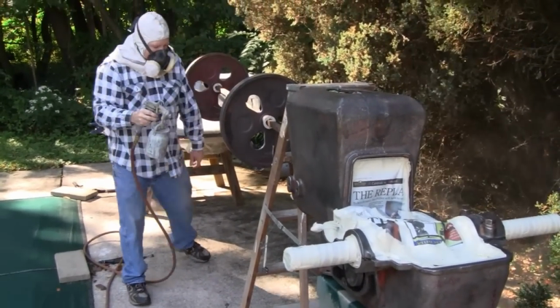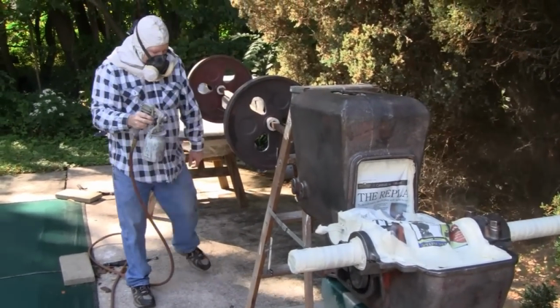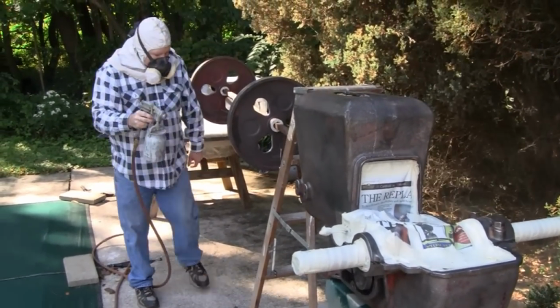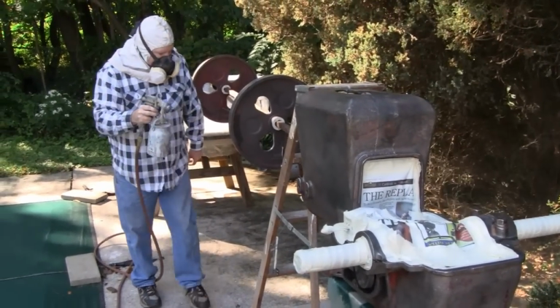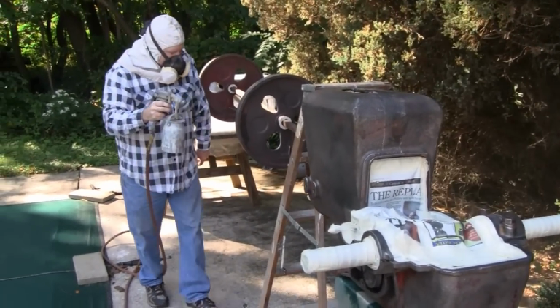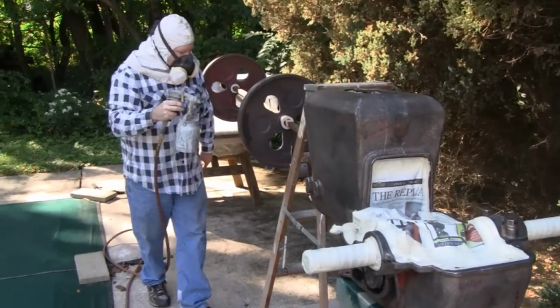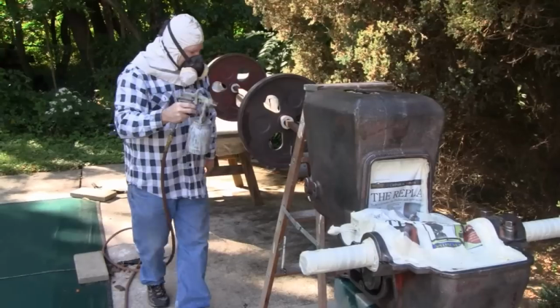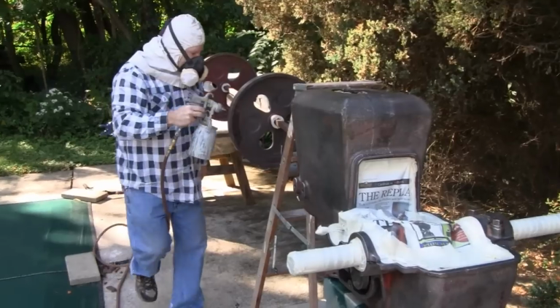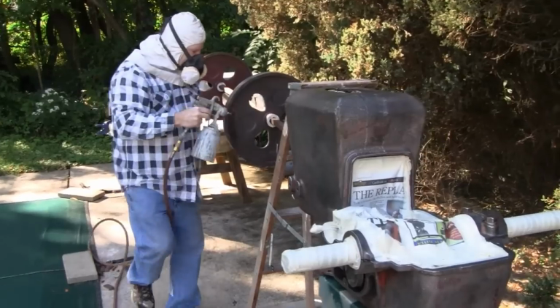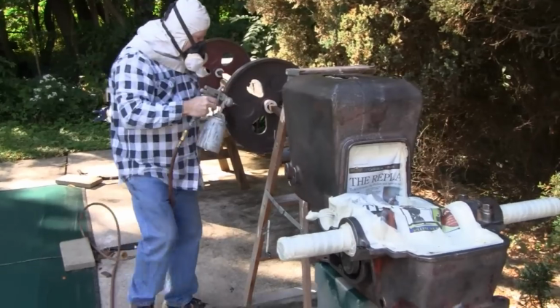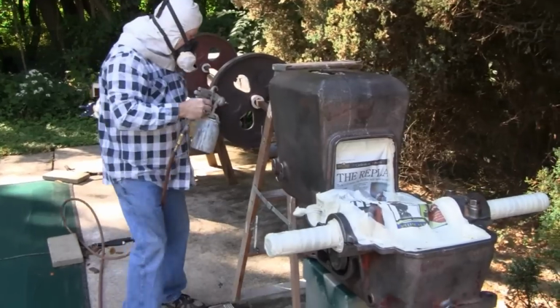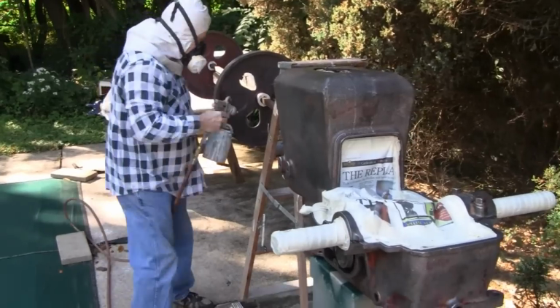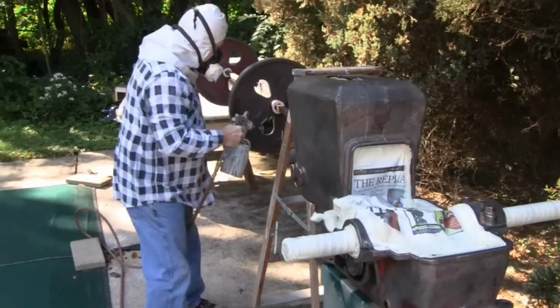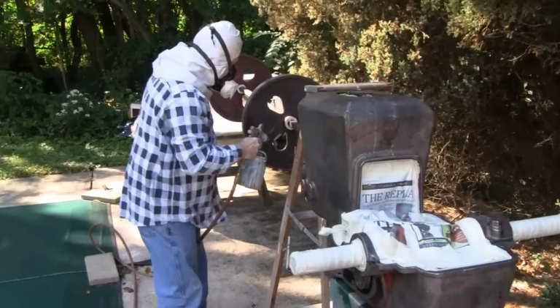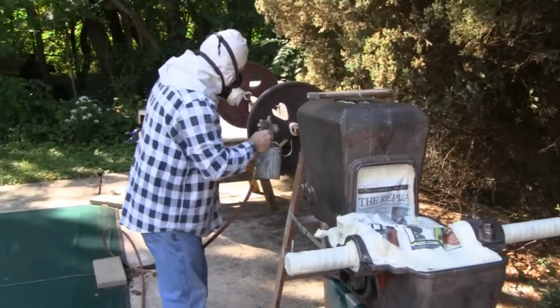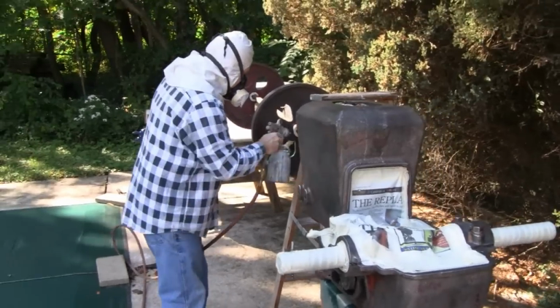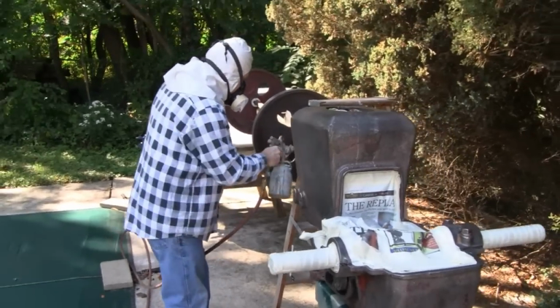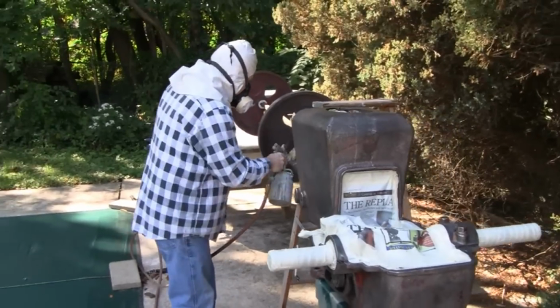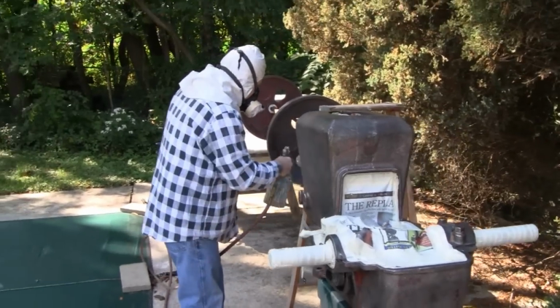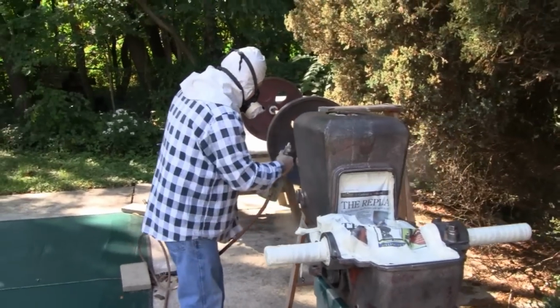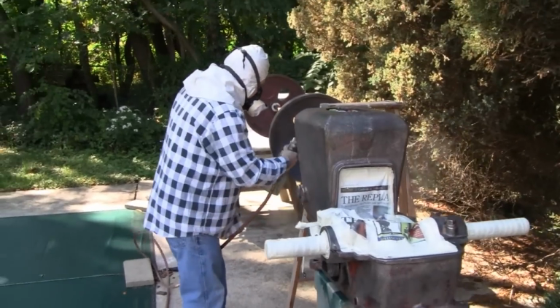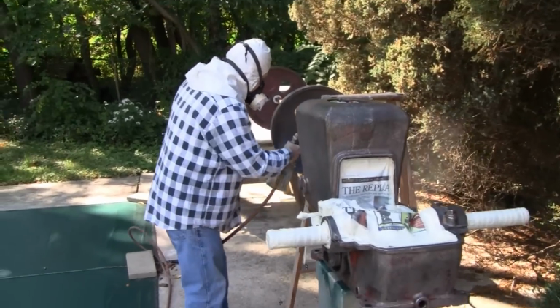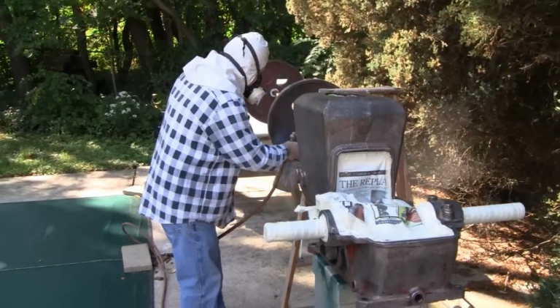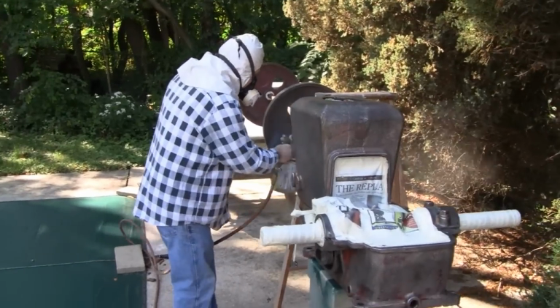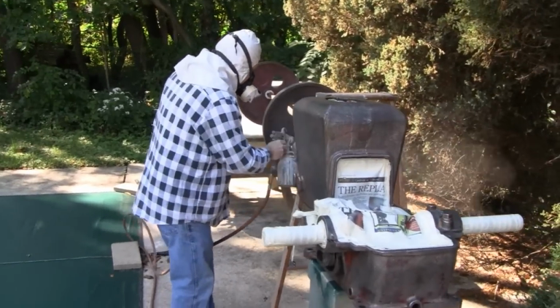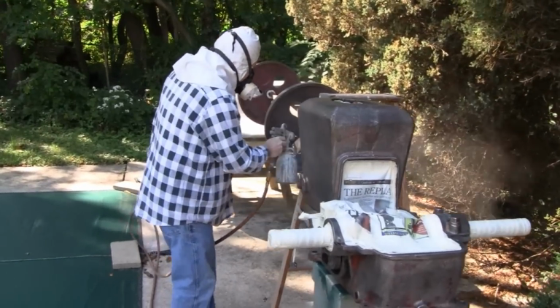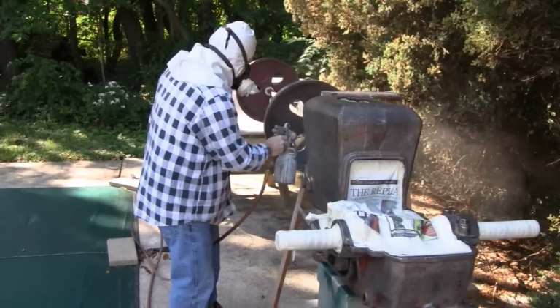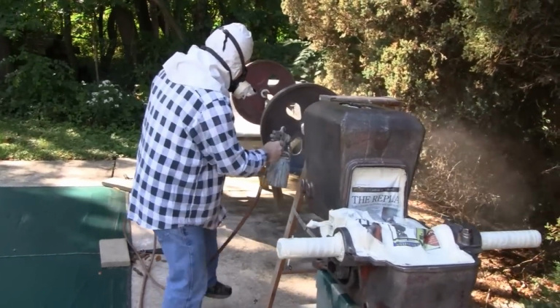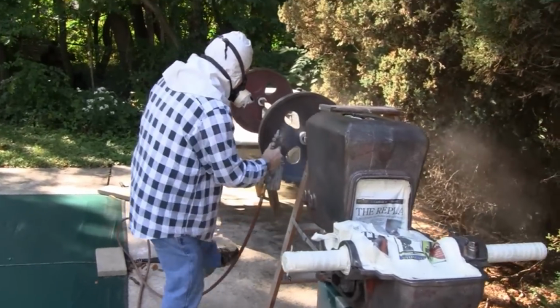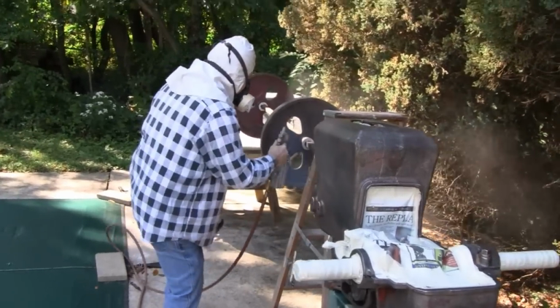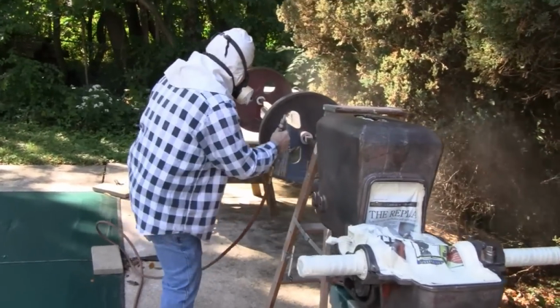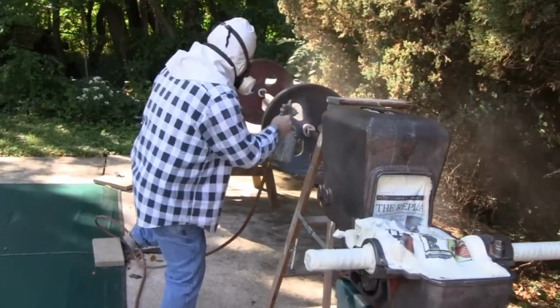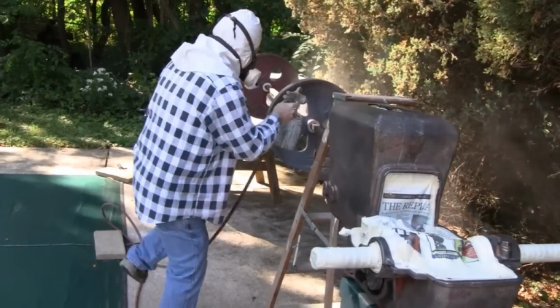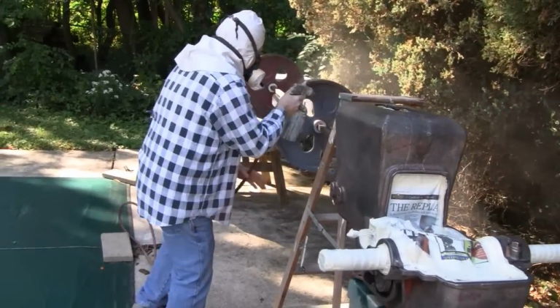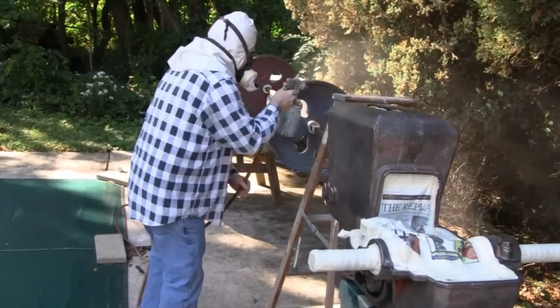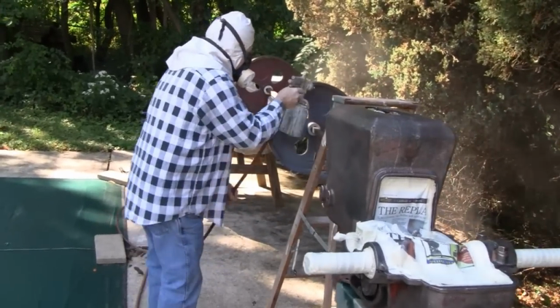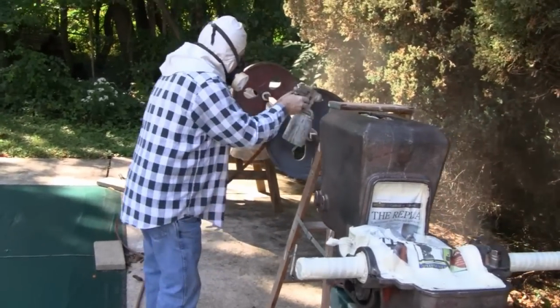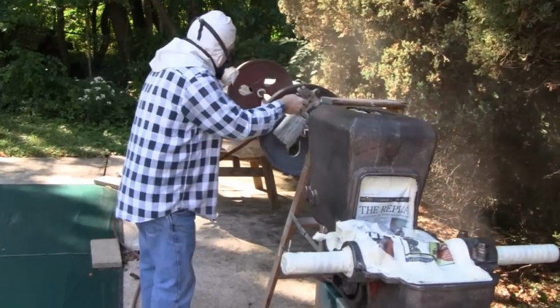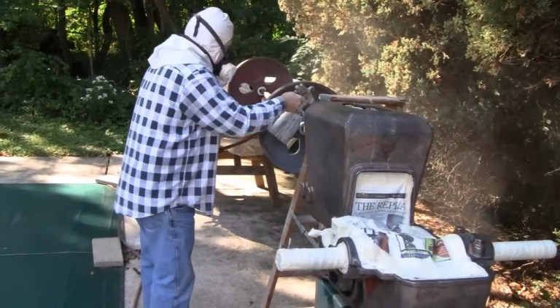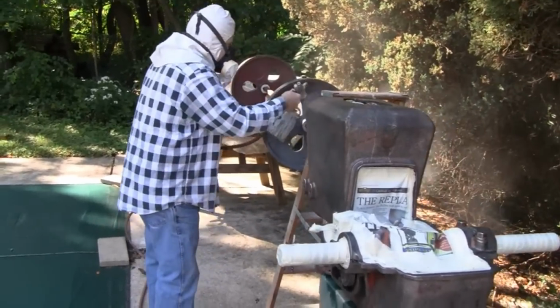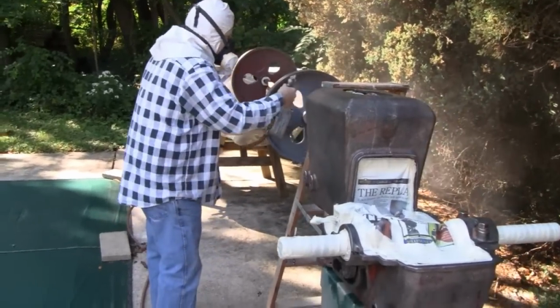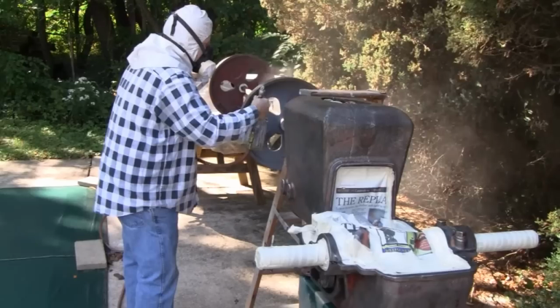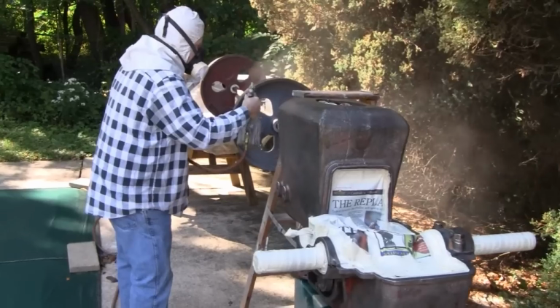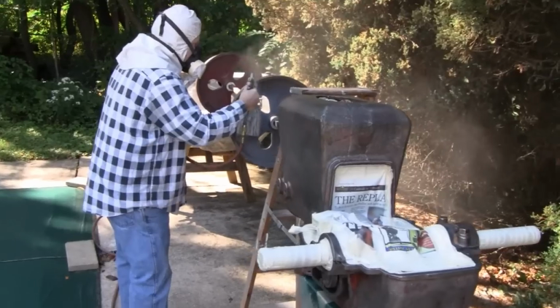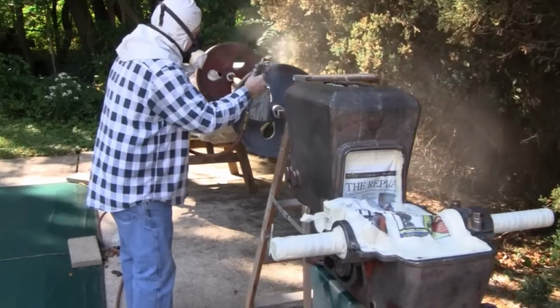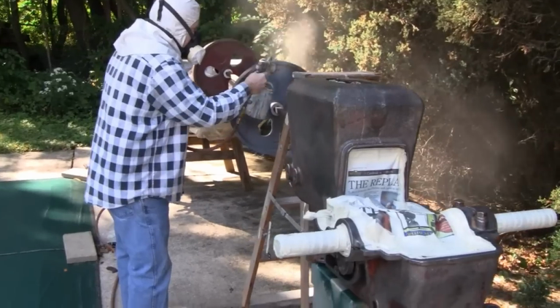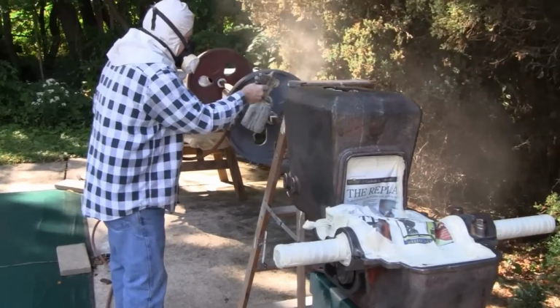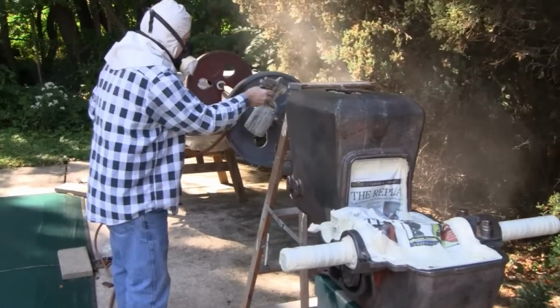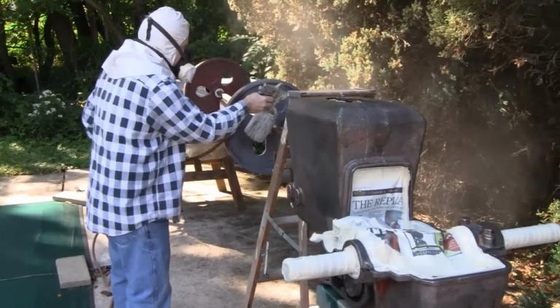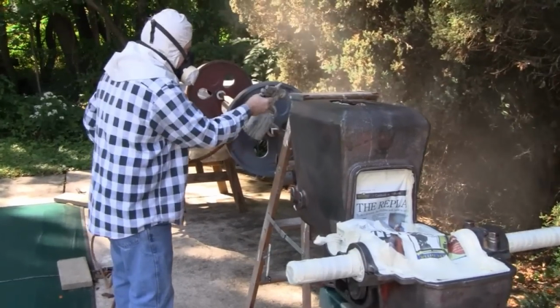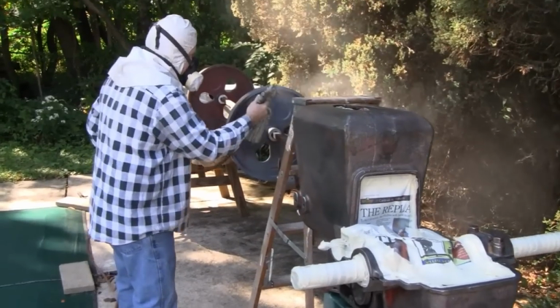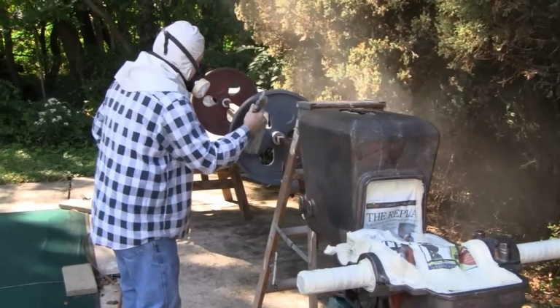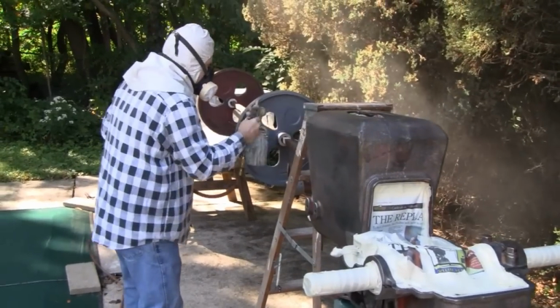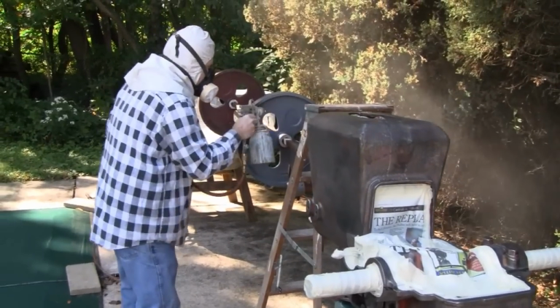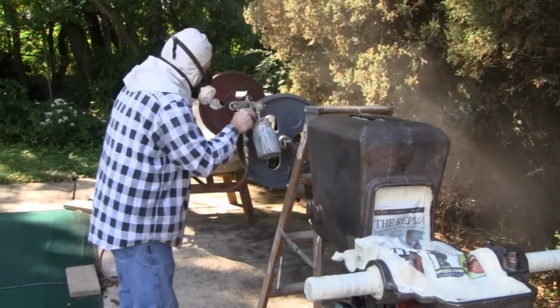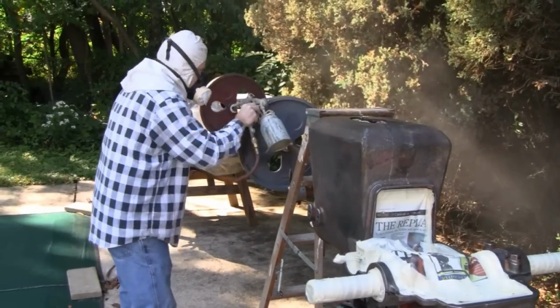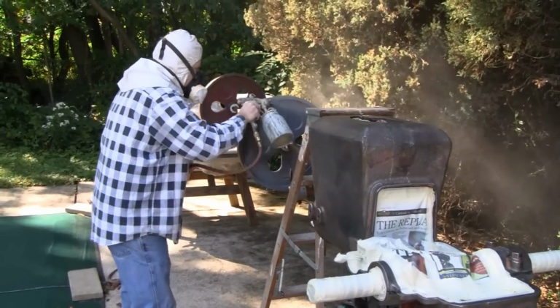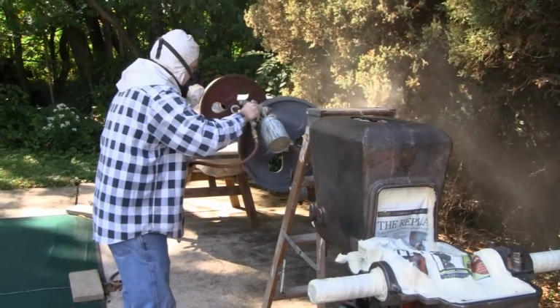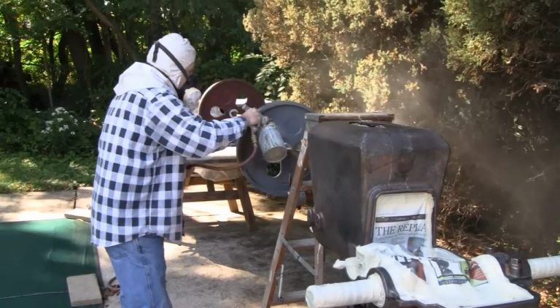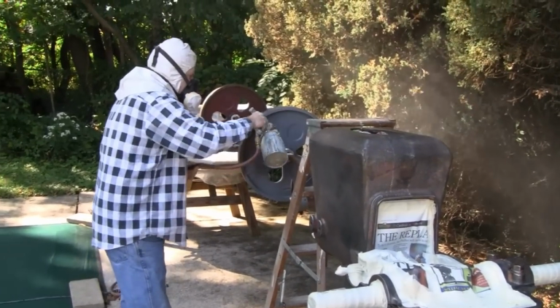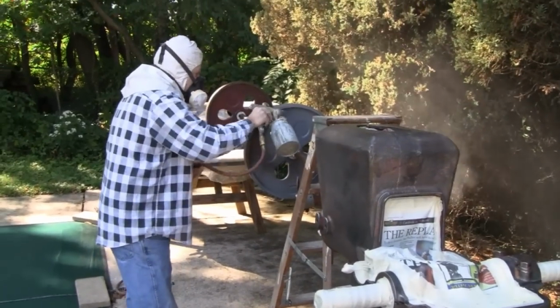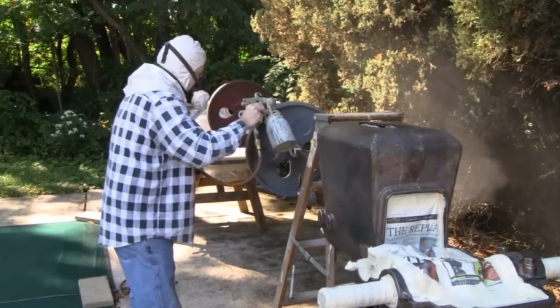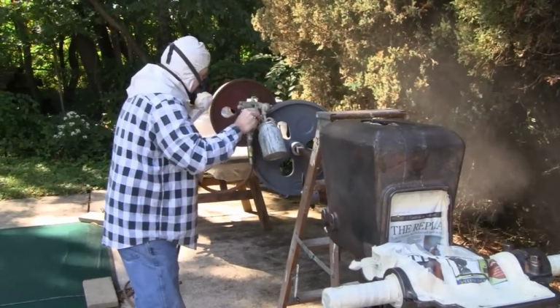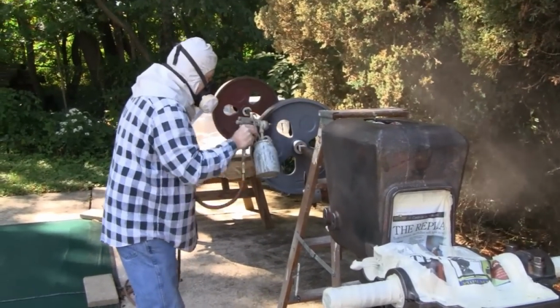I'm just putting a sealer coat on now. Stay tuned for some color.